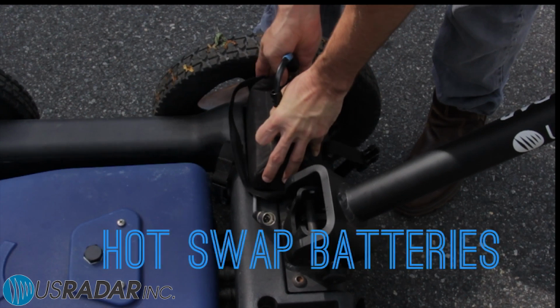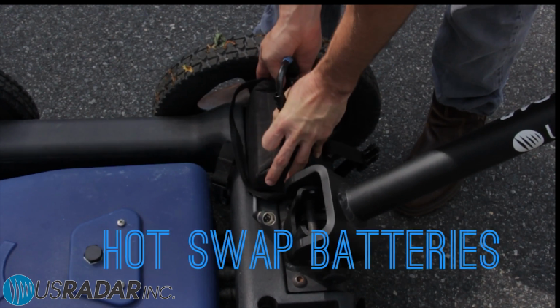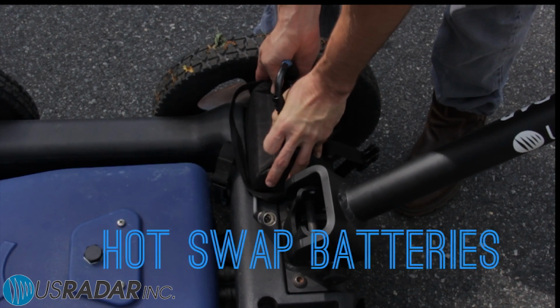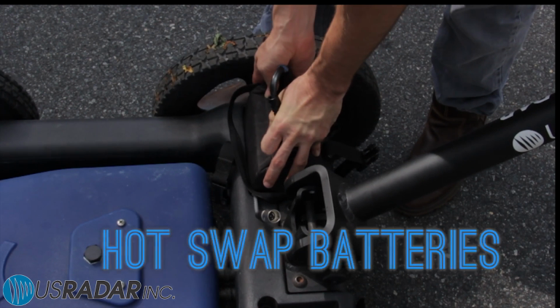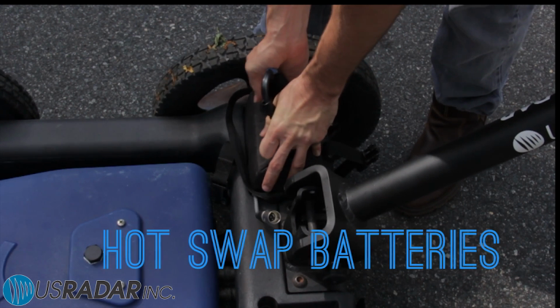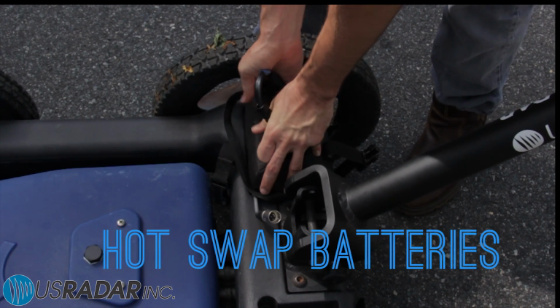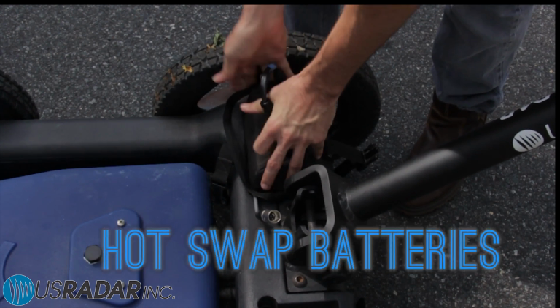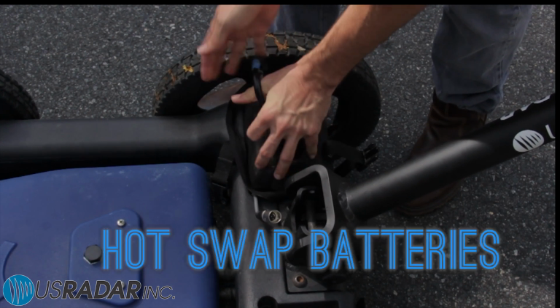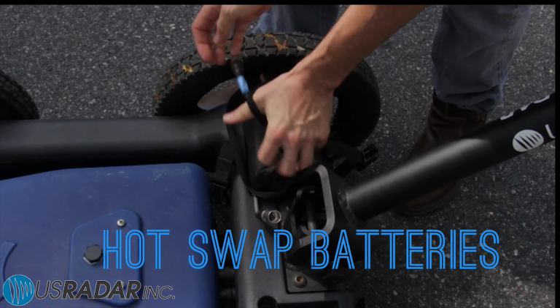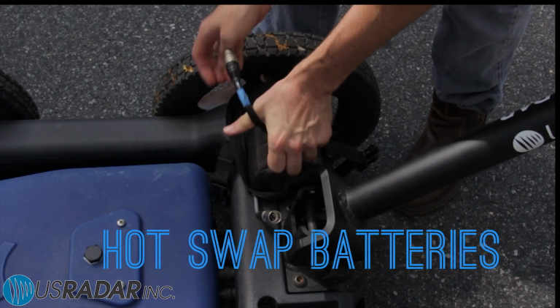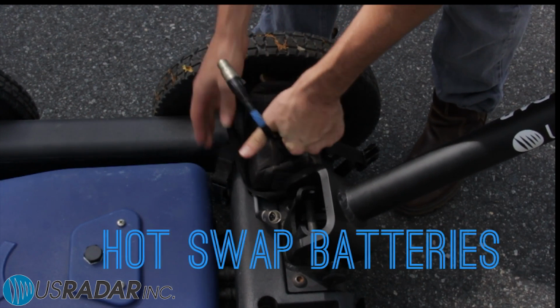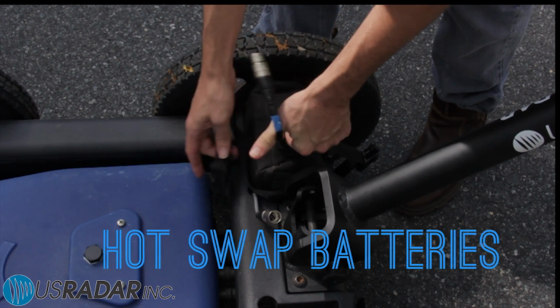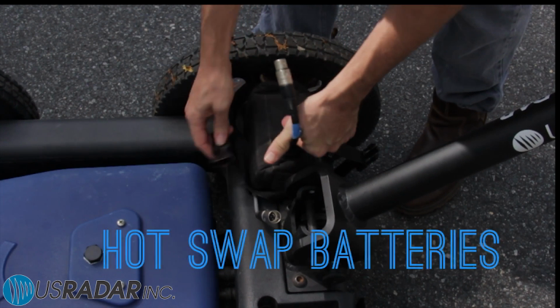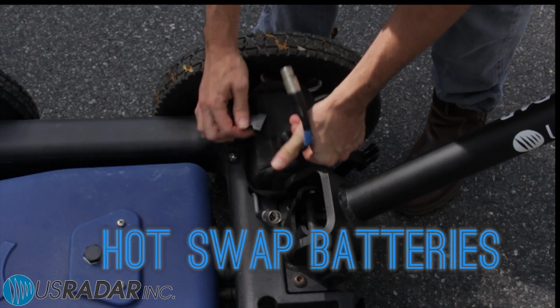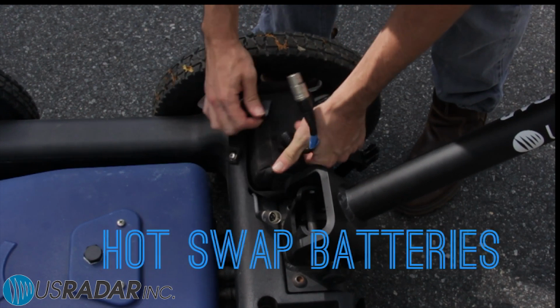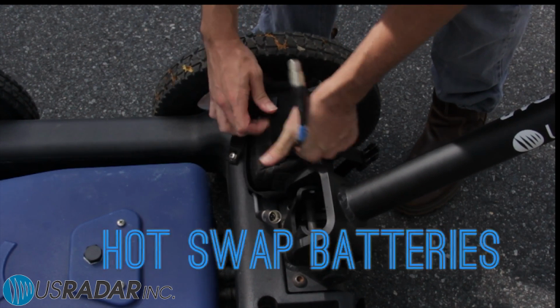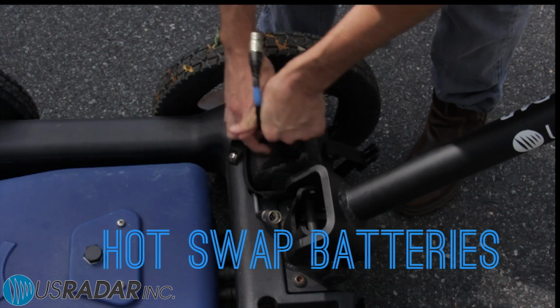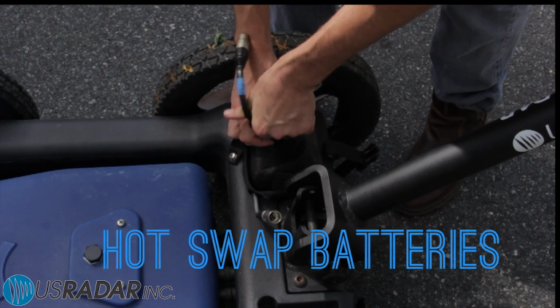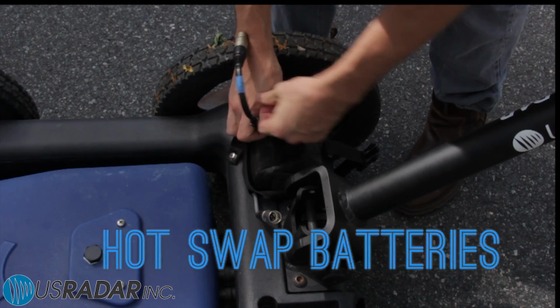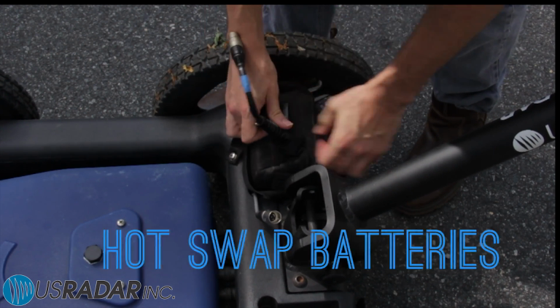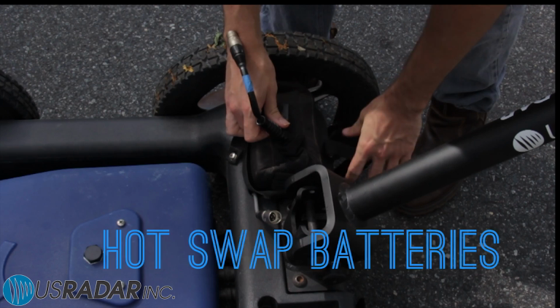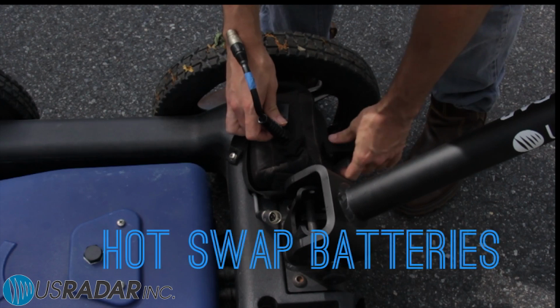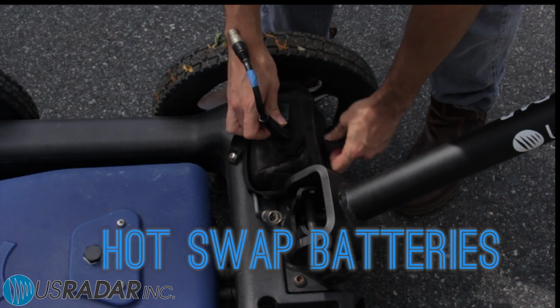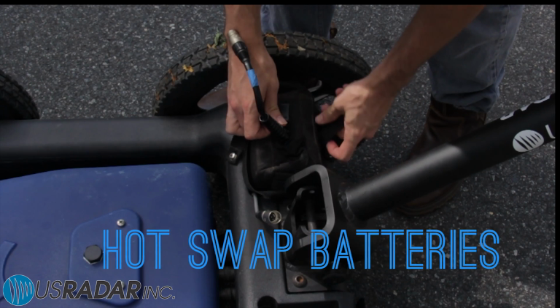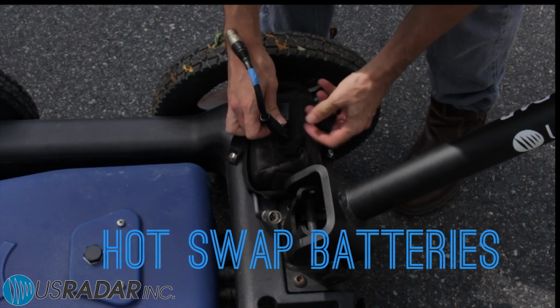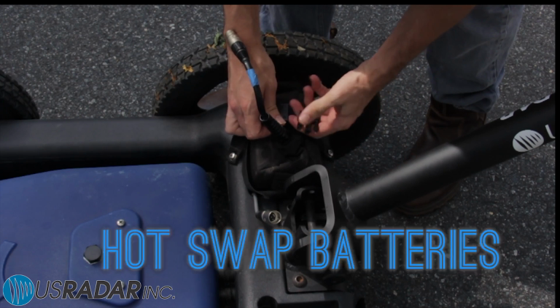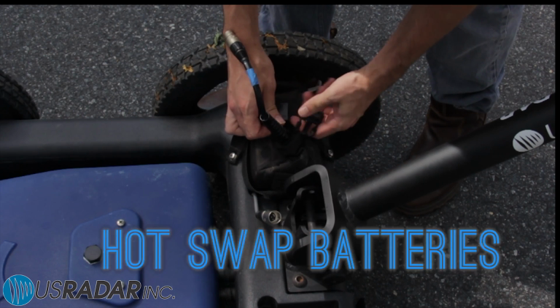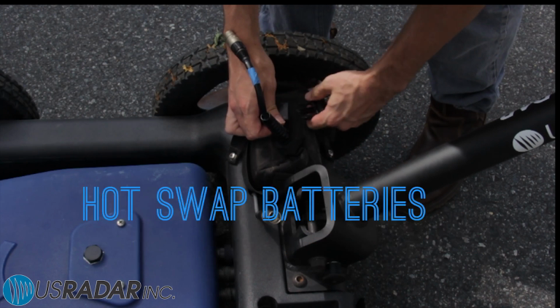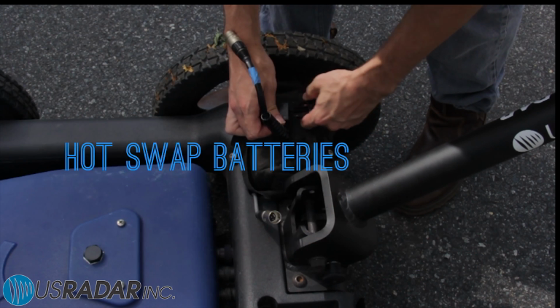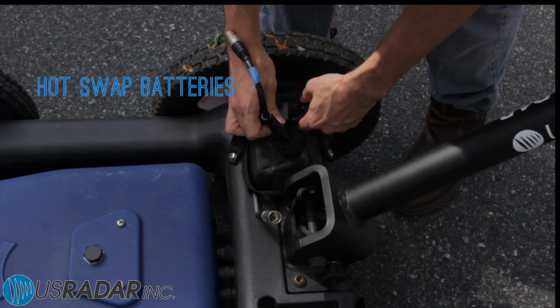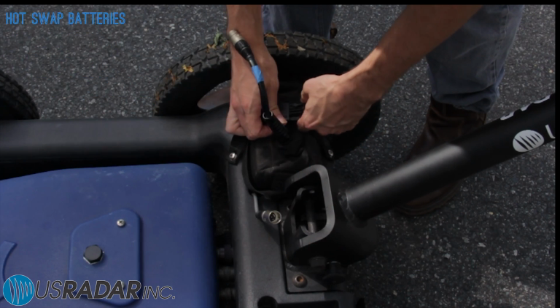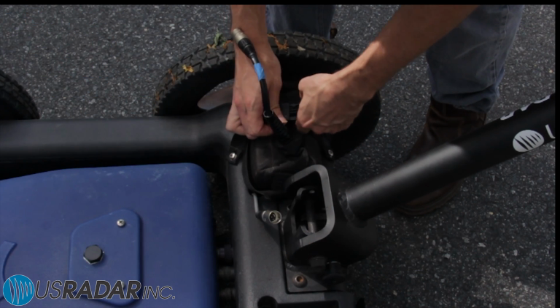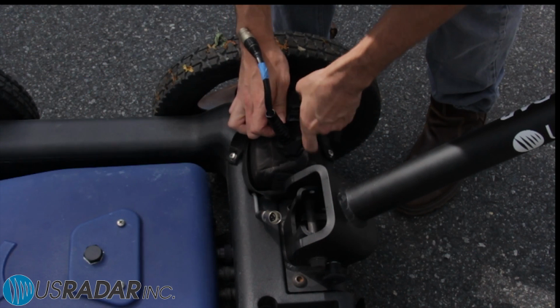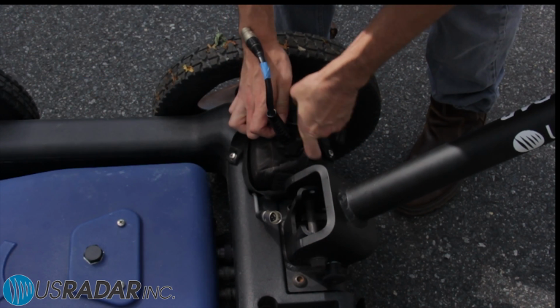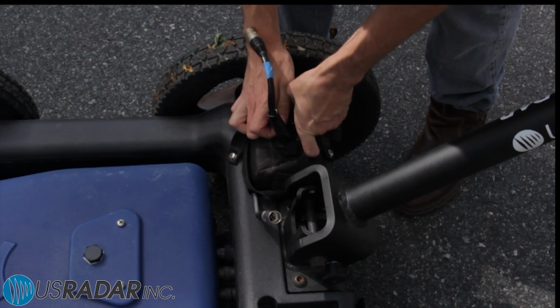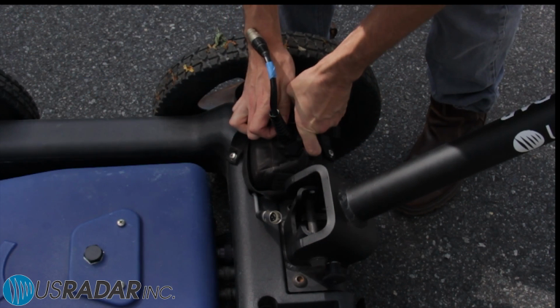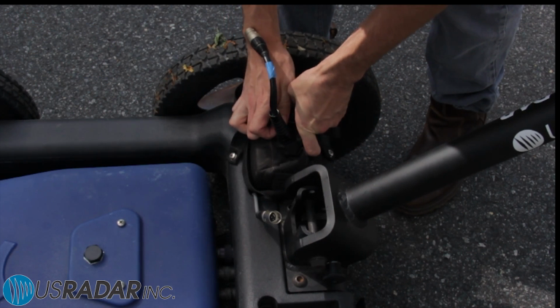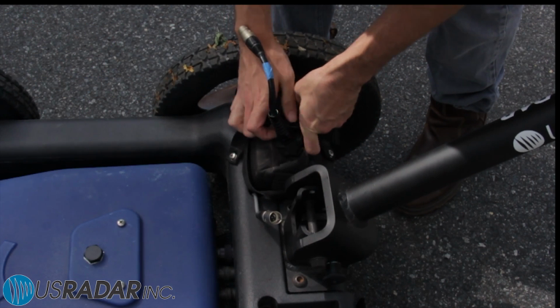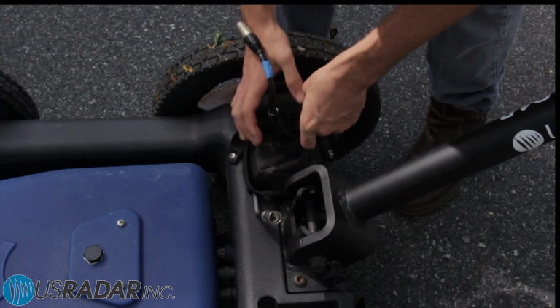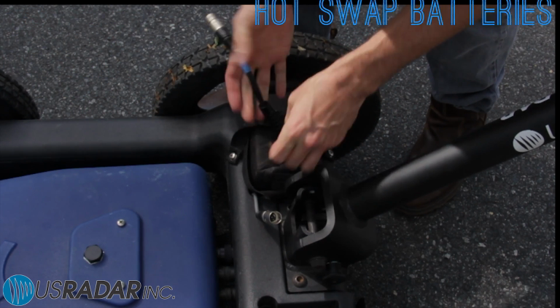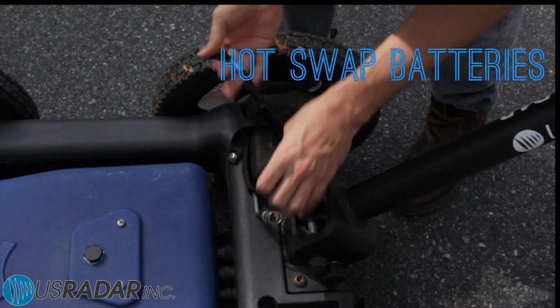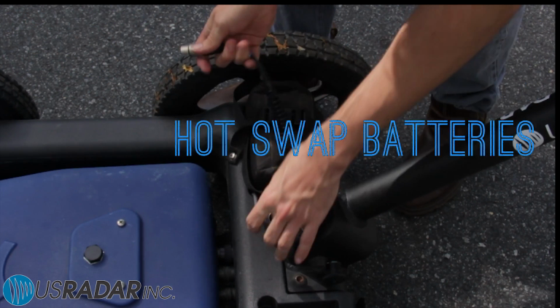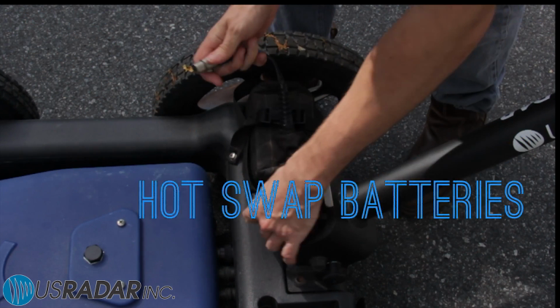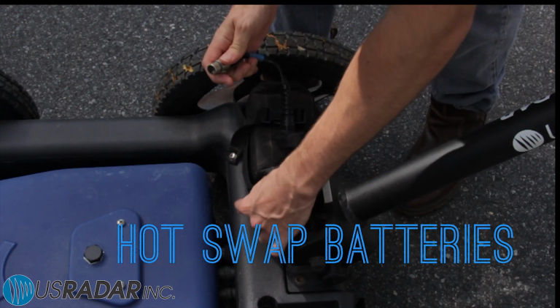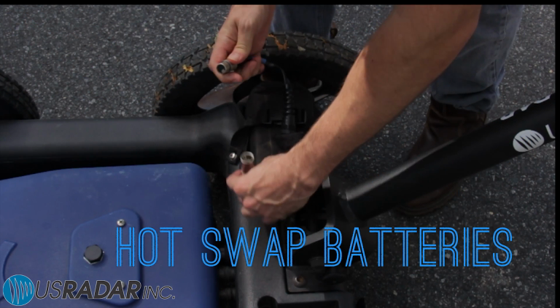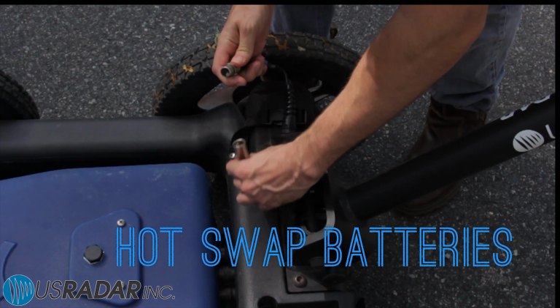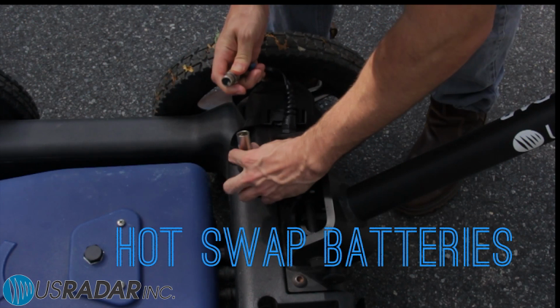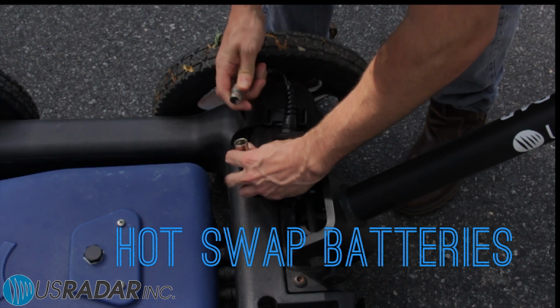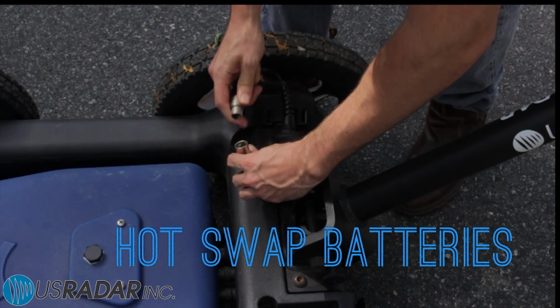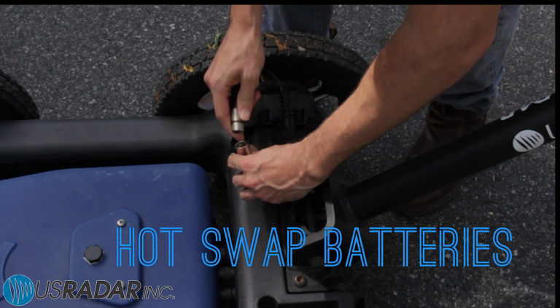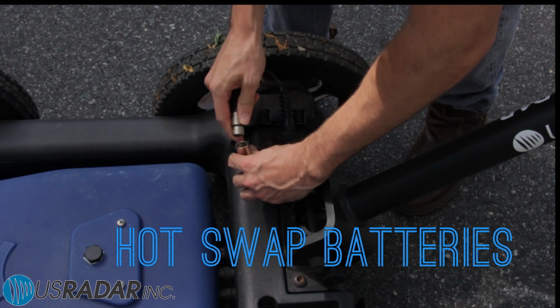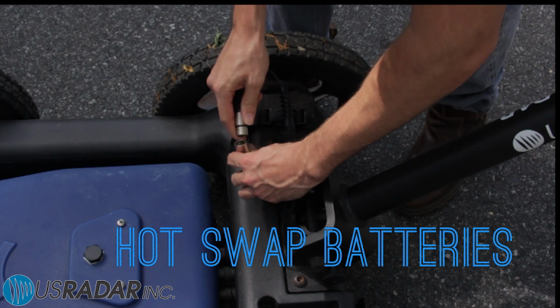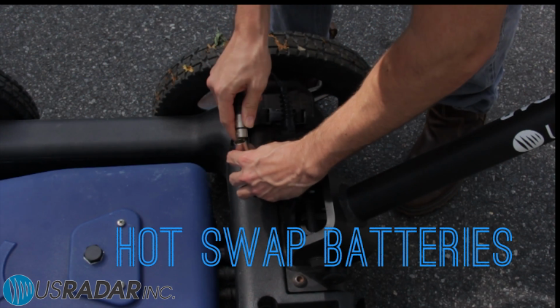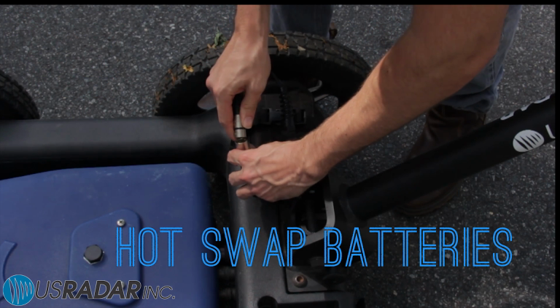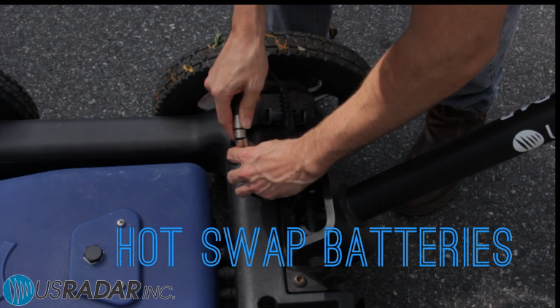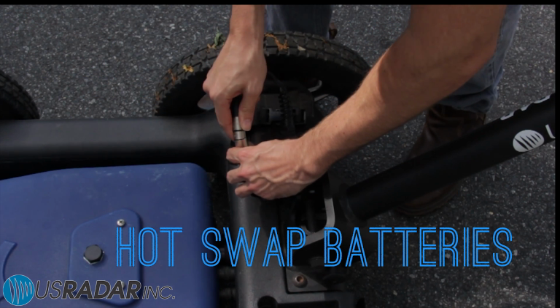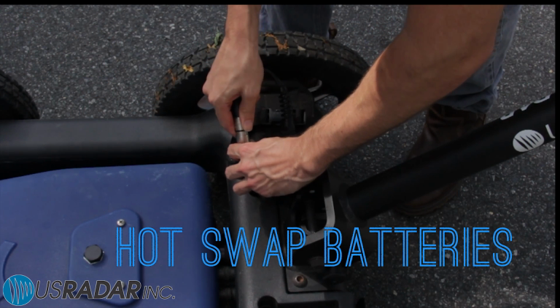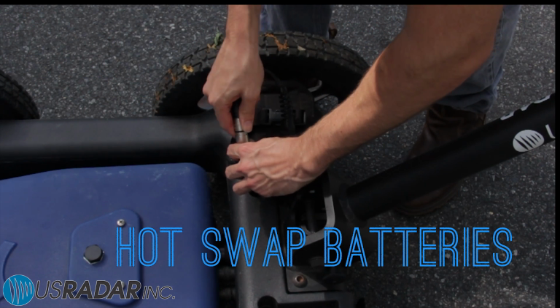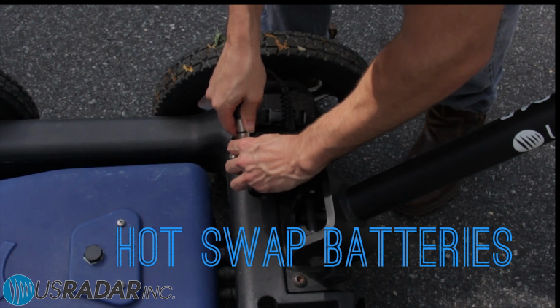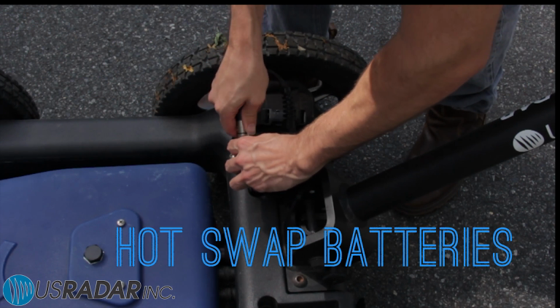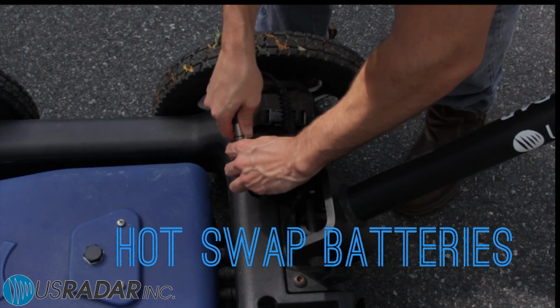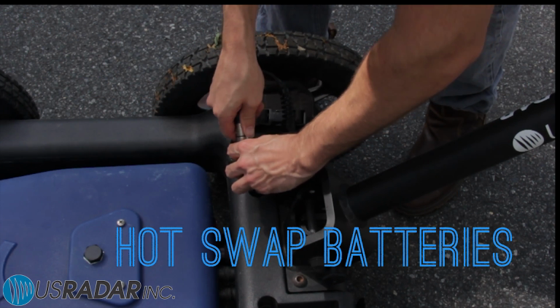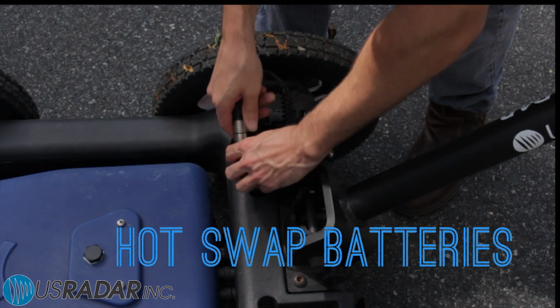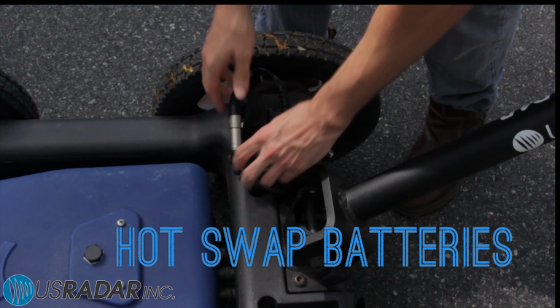The Quantum Imager features a hot-swappable battery system, meaning continuous use throughout the day without recharging.